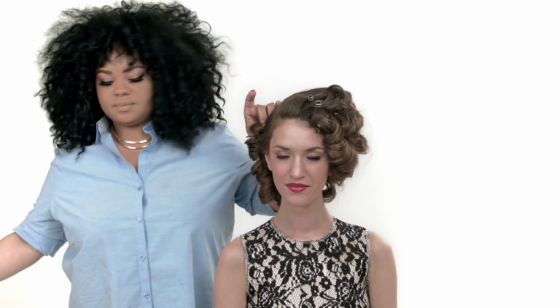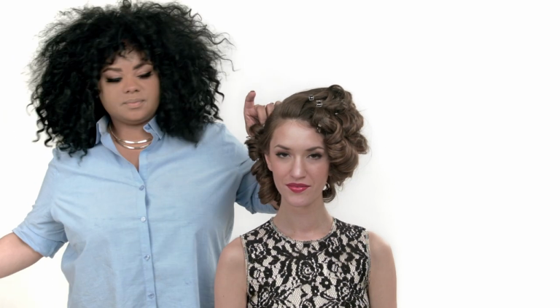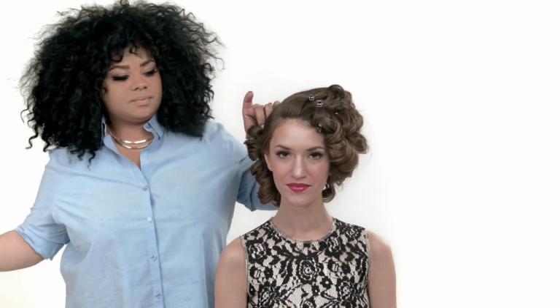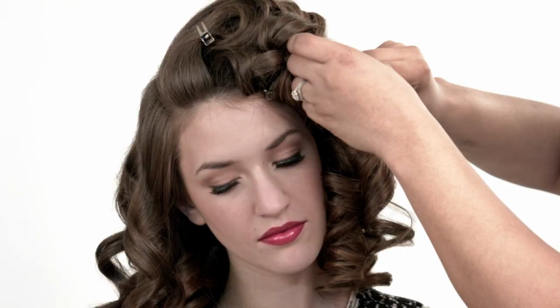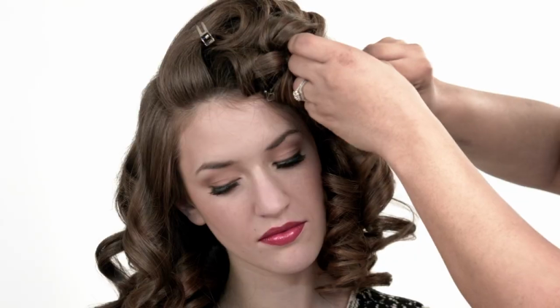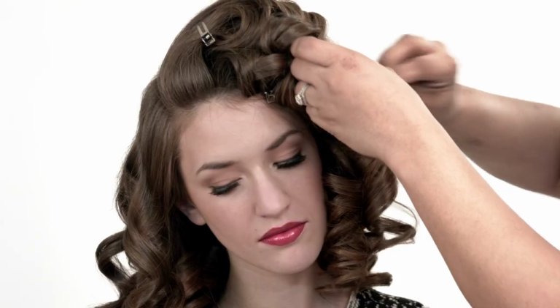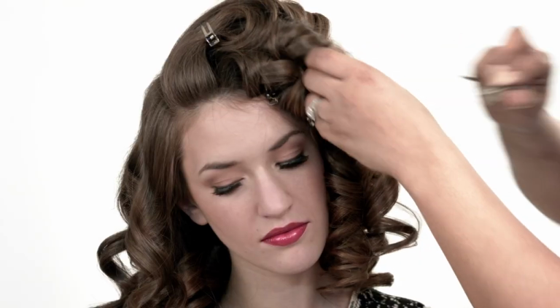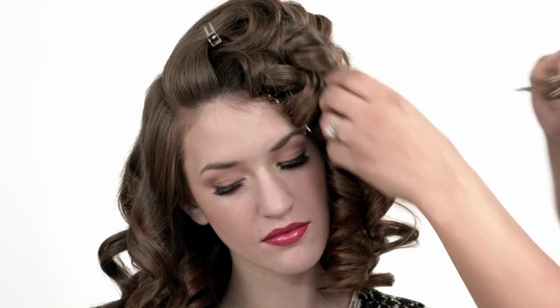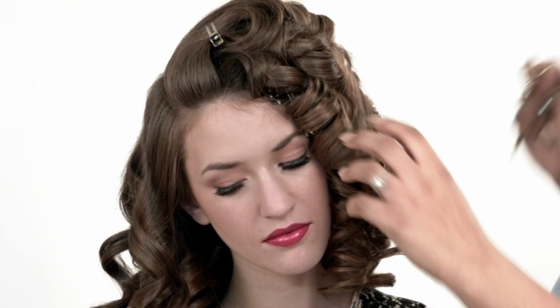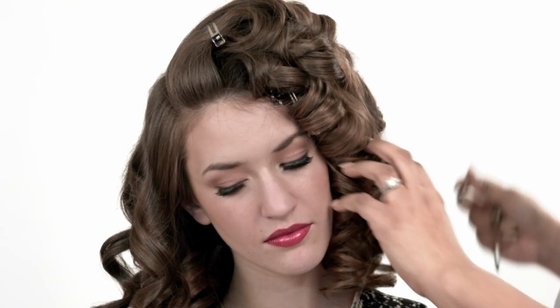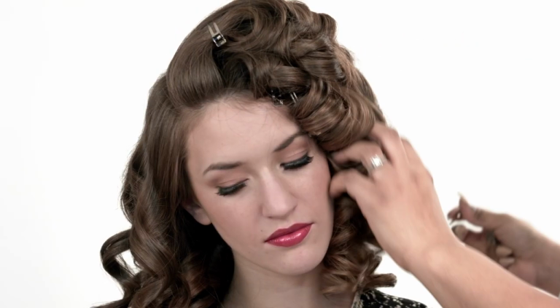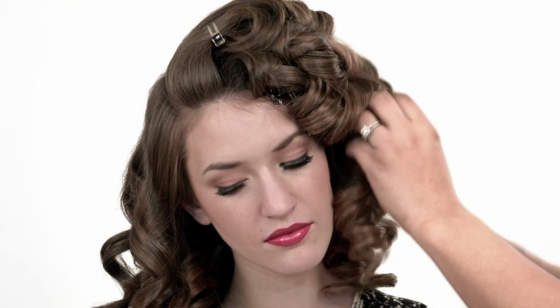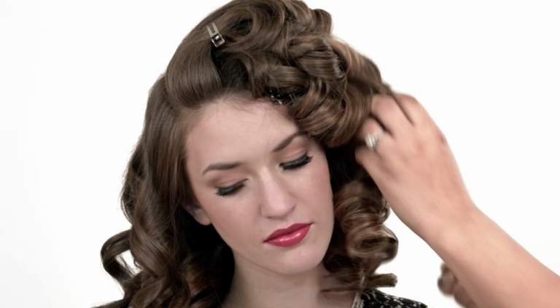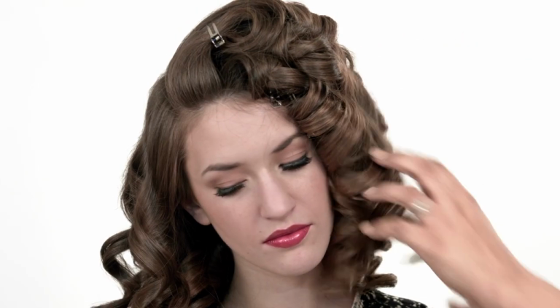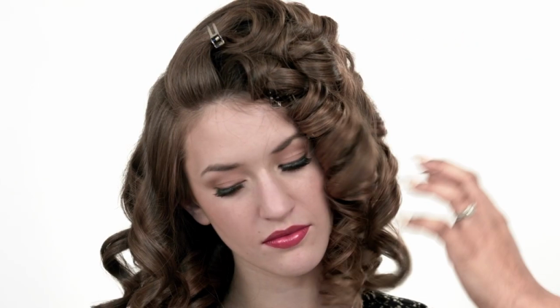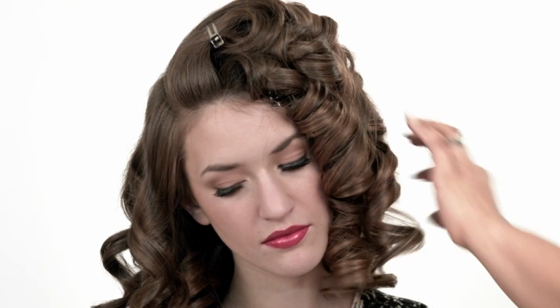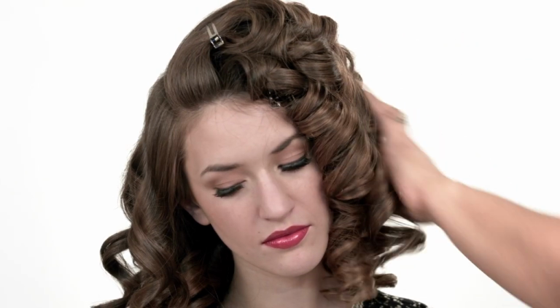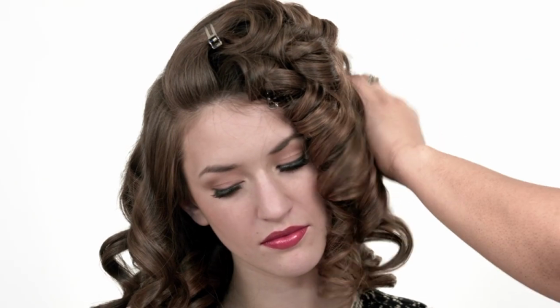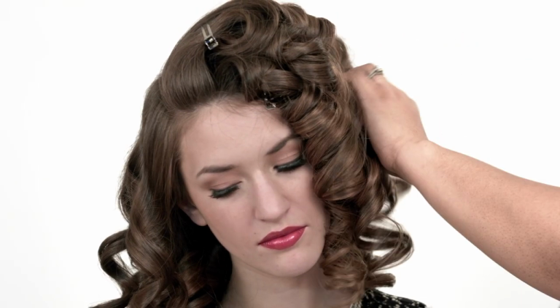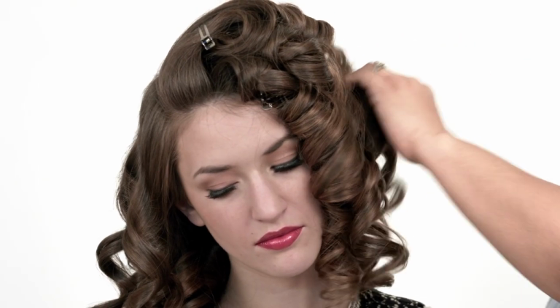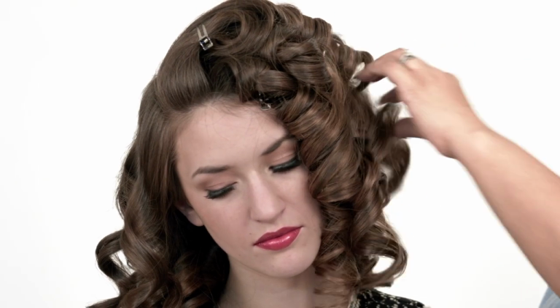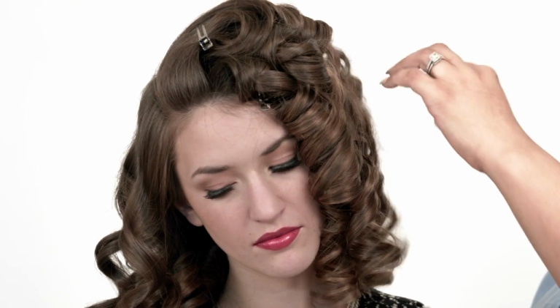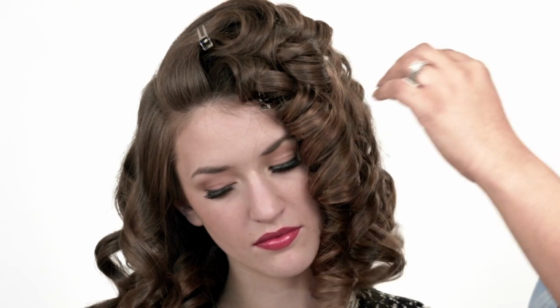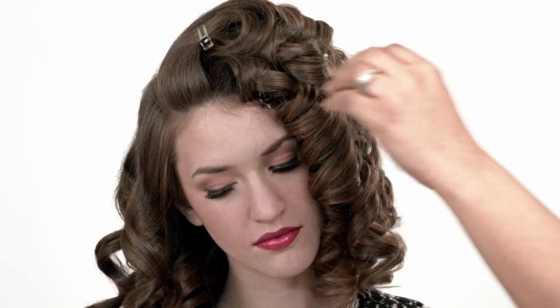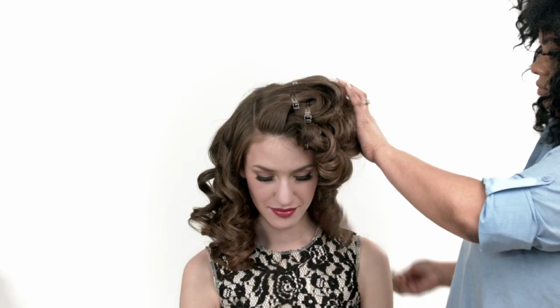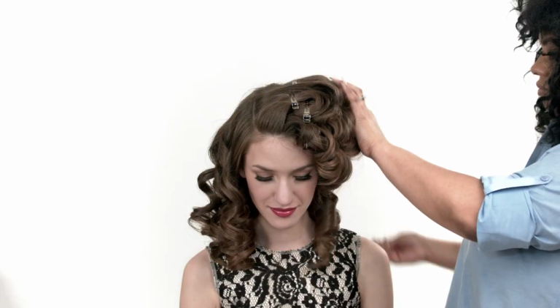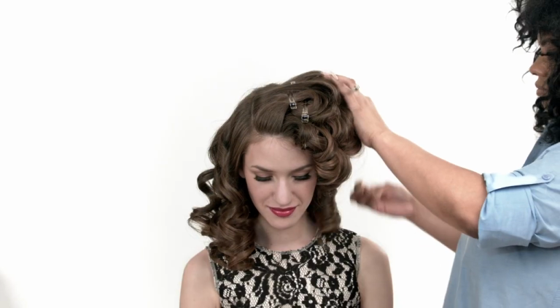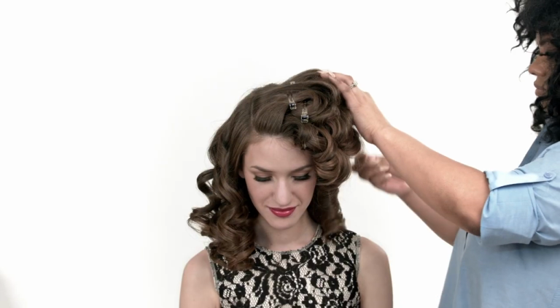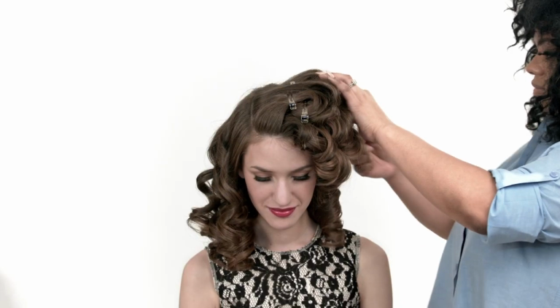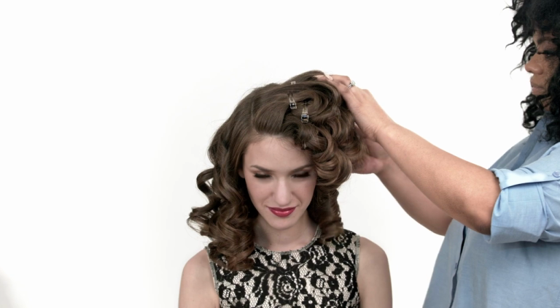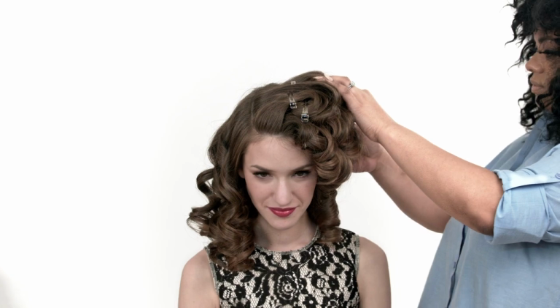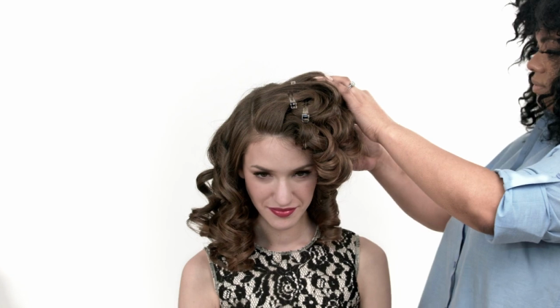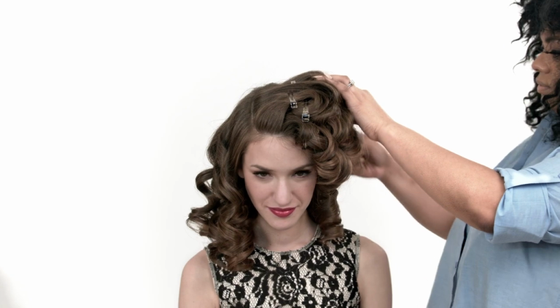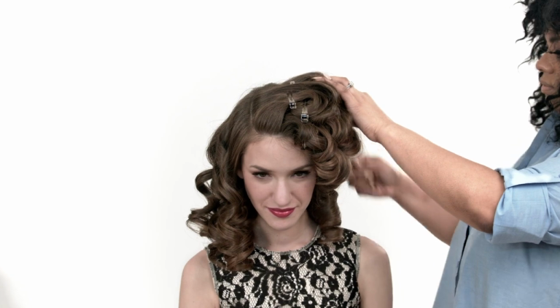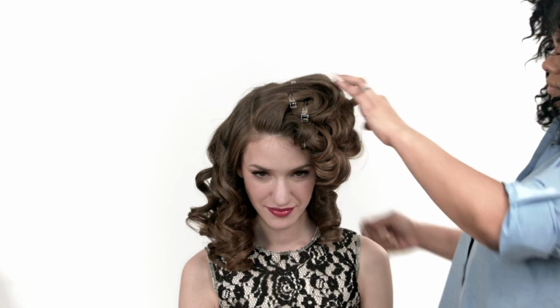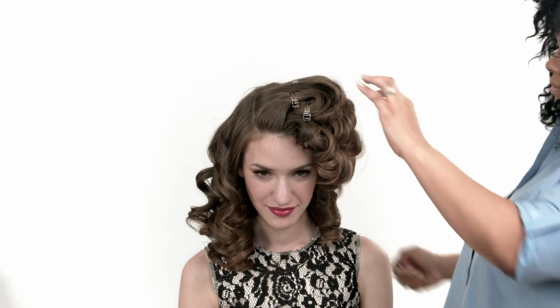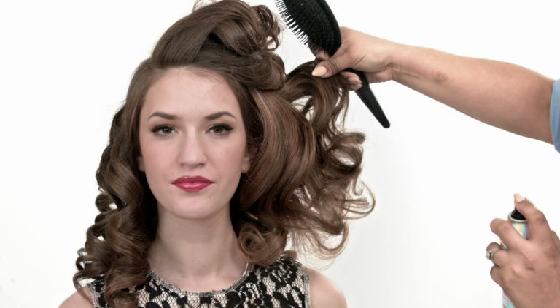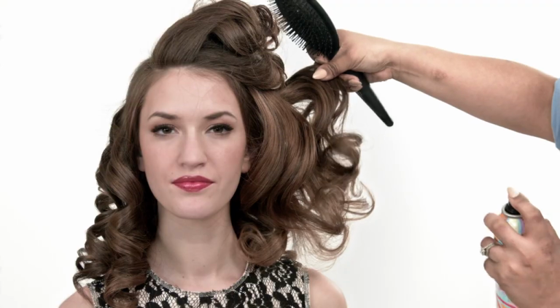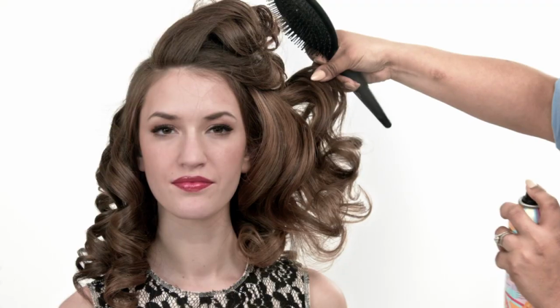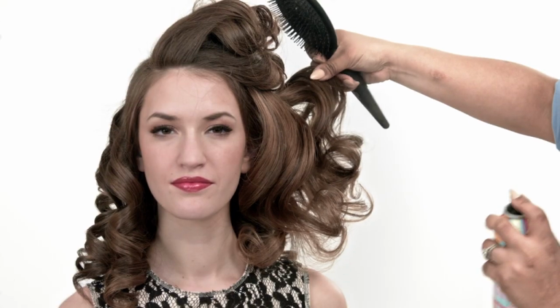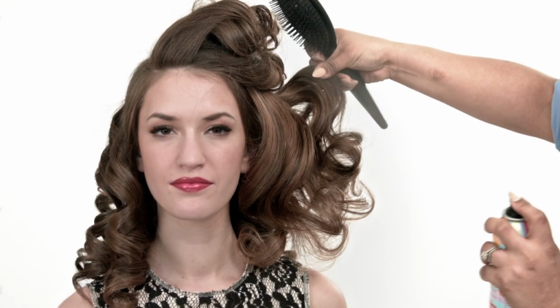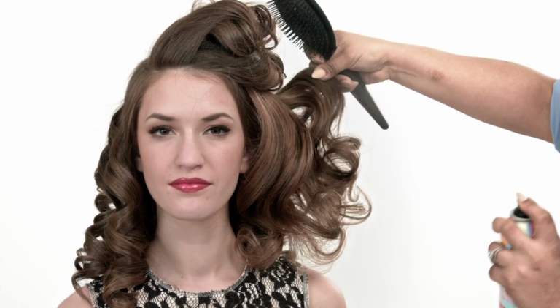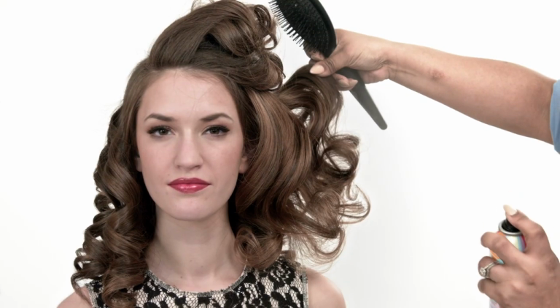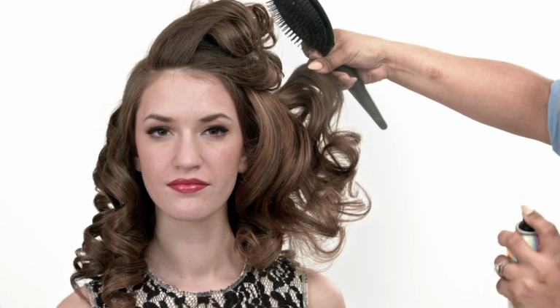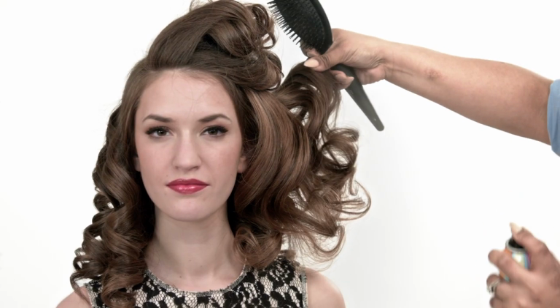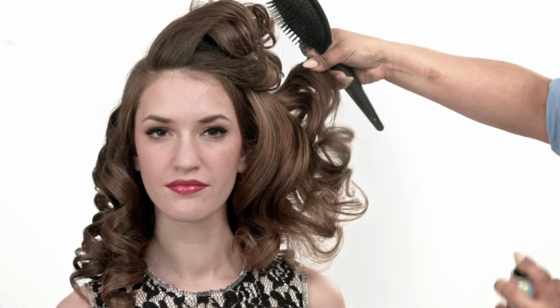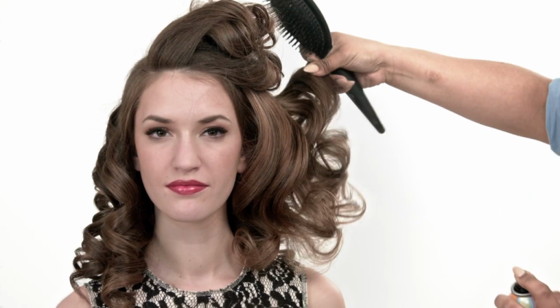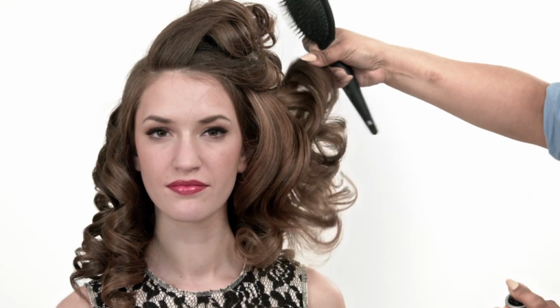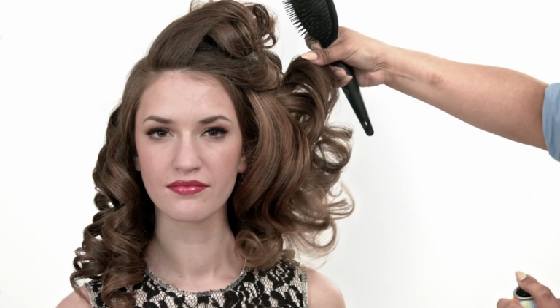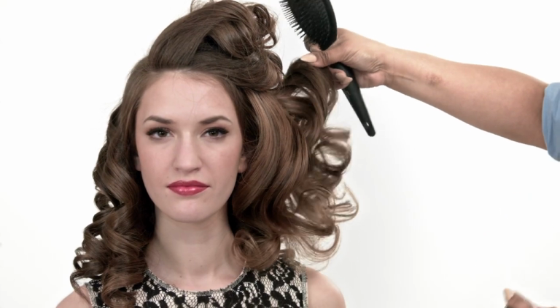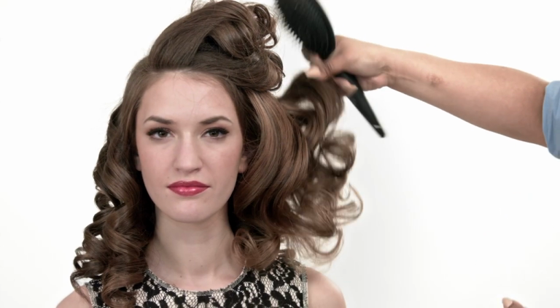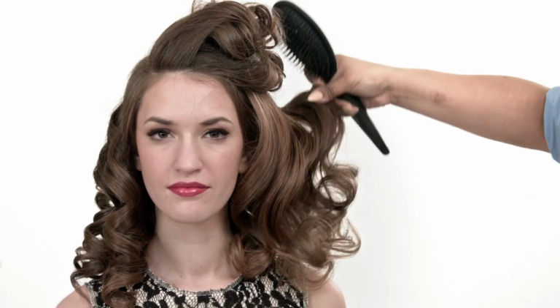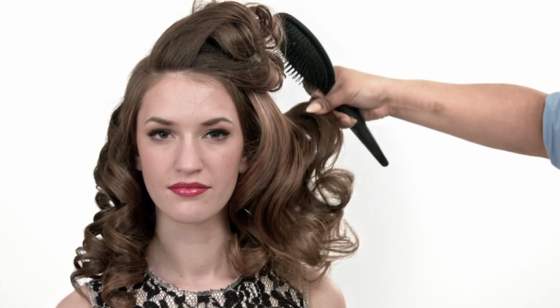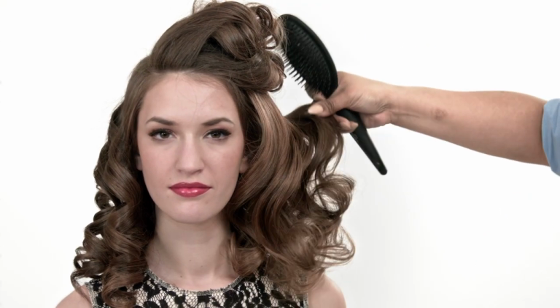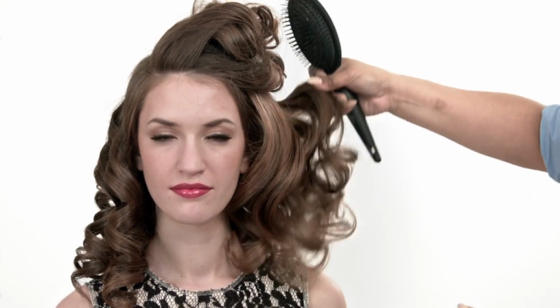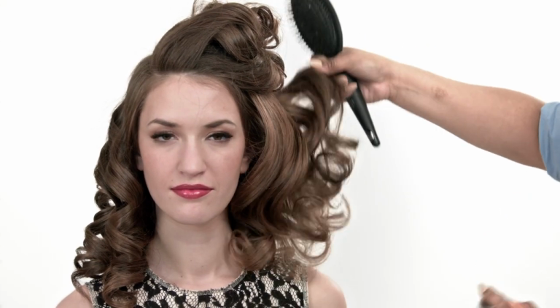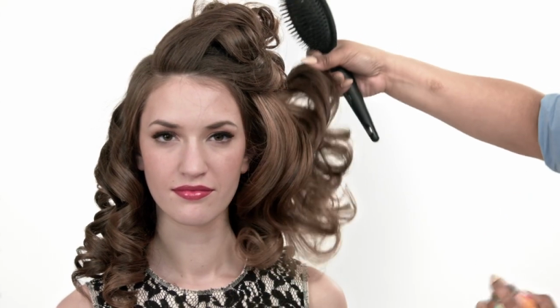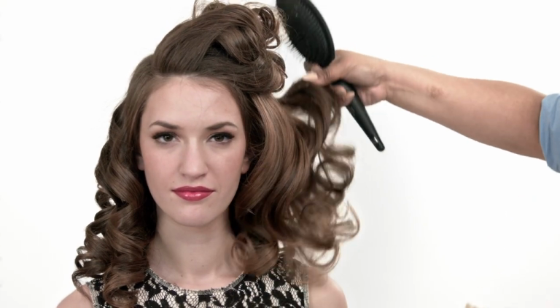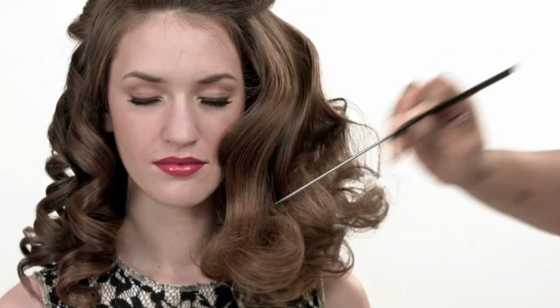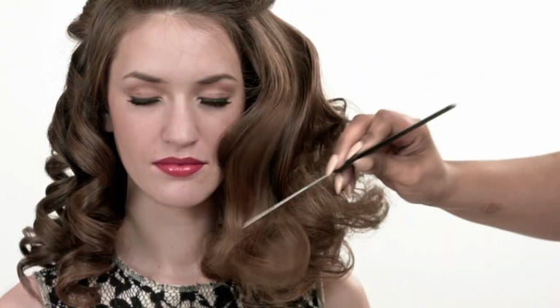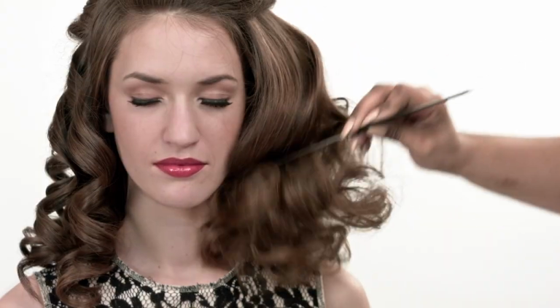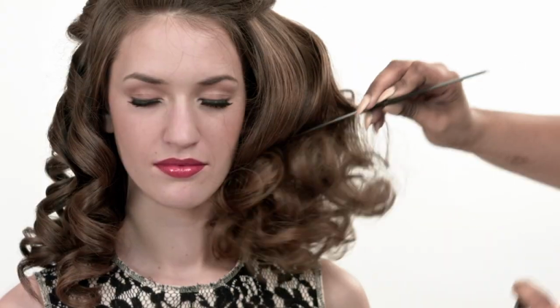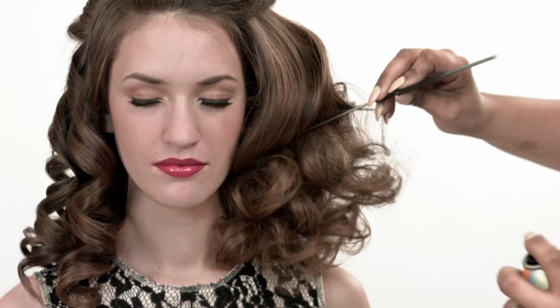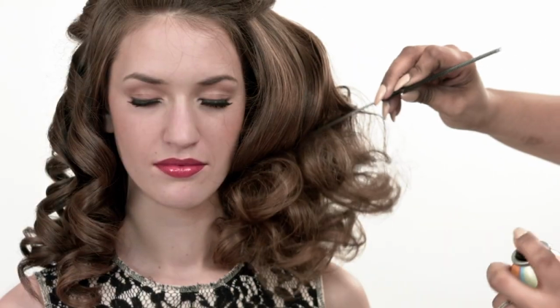Trust your most daring creations to this powerful partner. Simply style, spray, and it will stay.